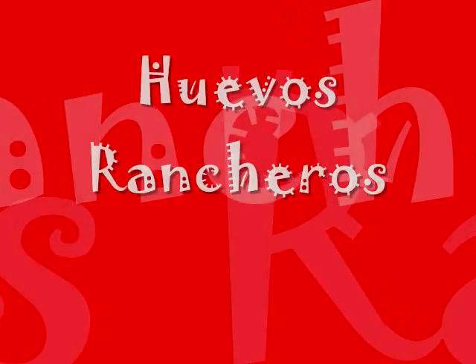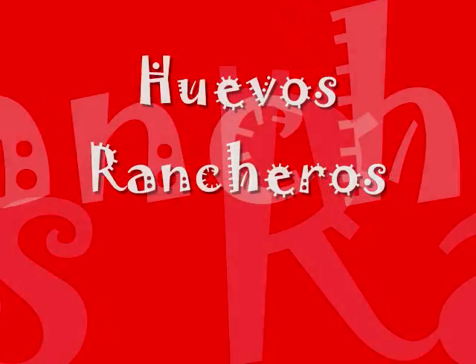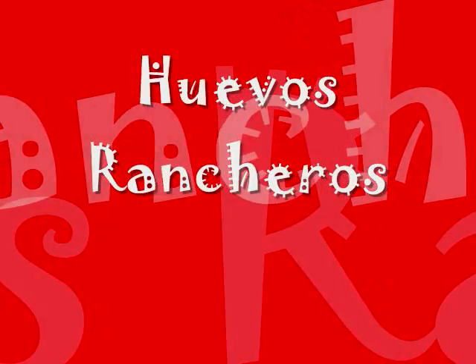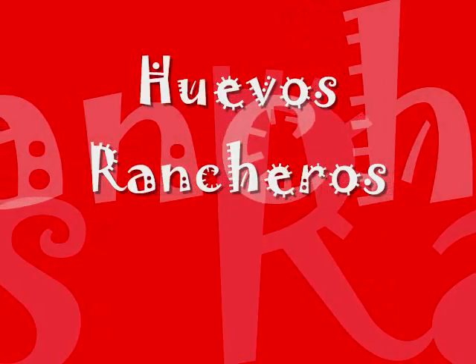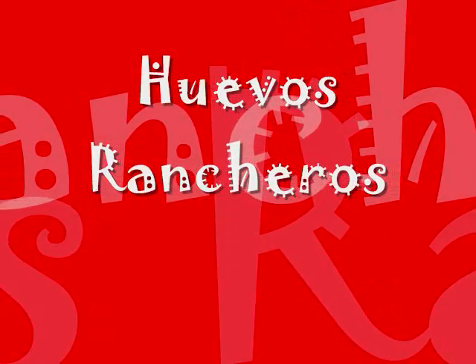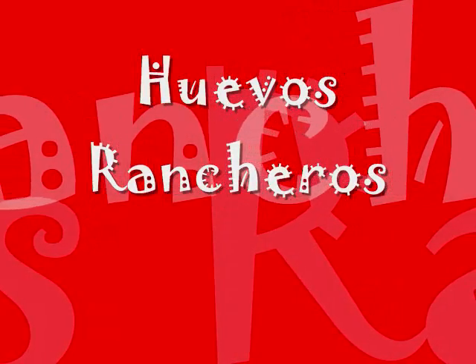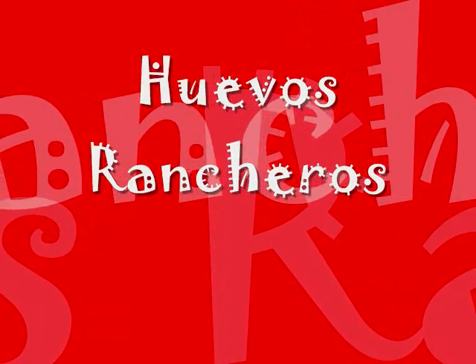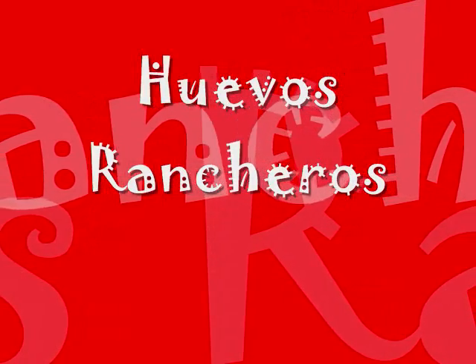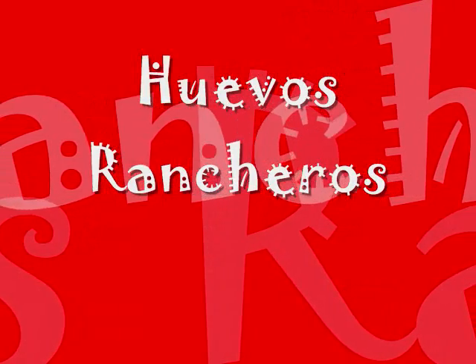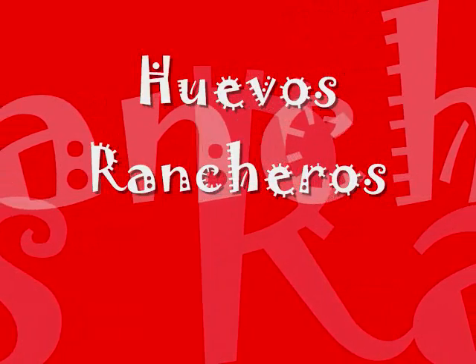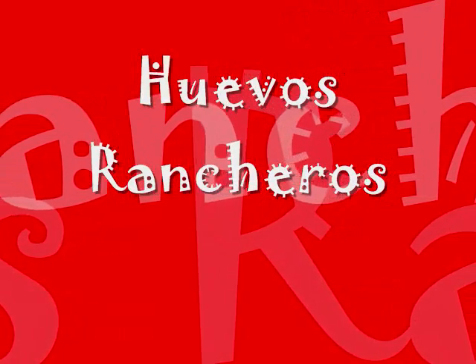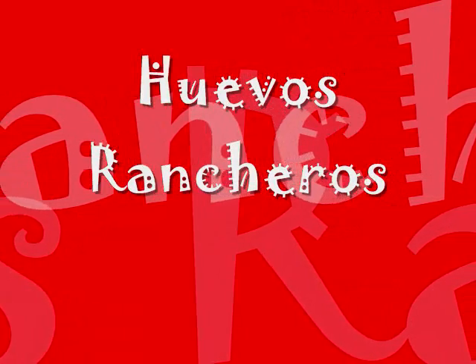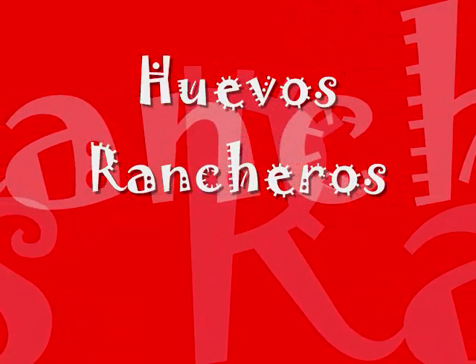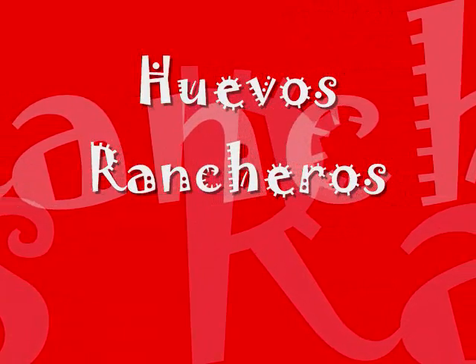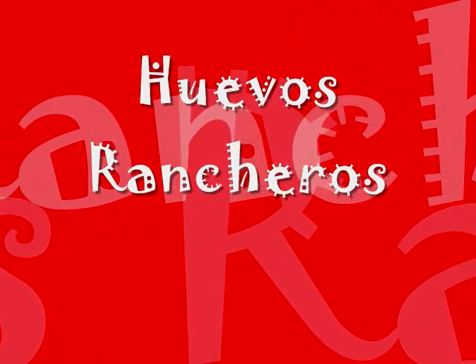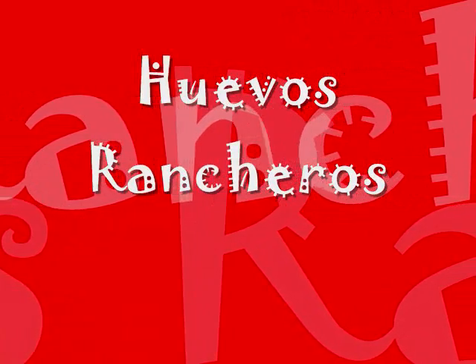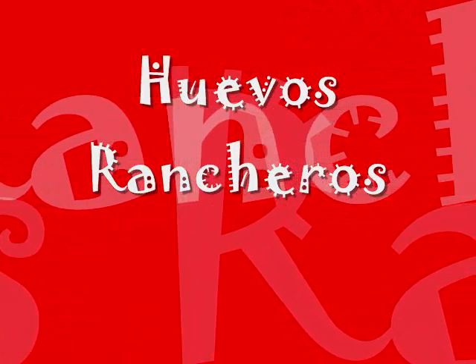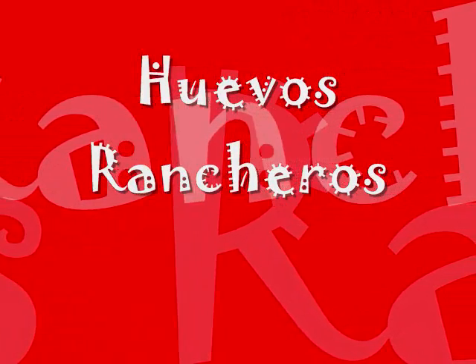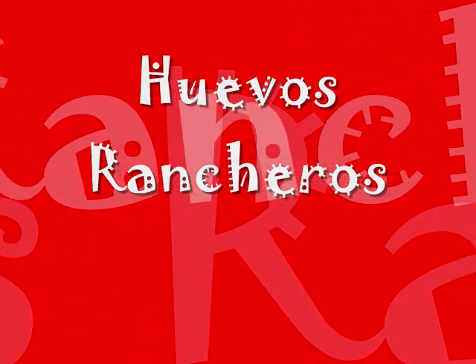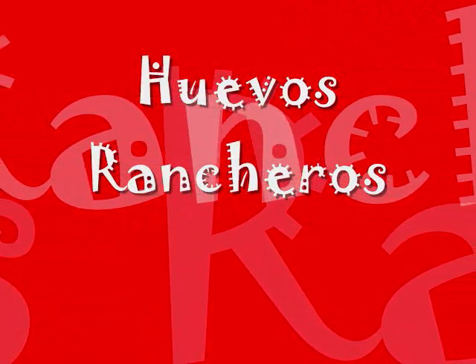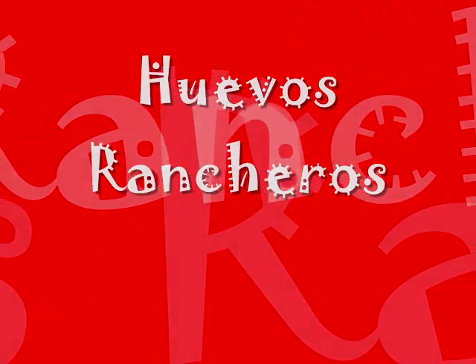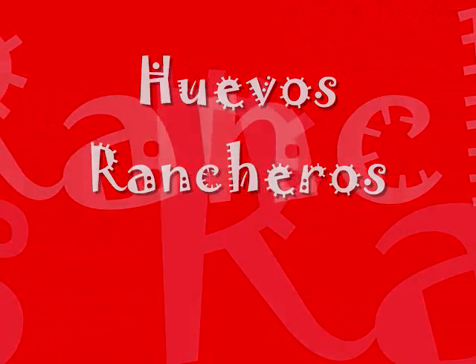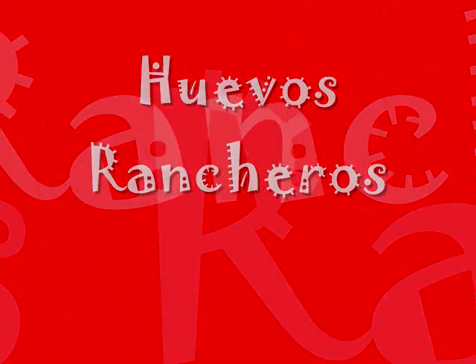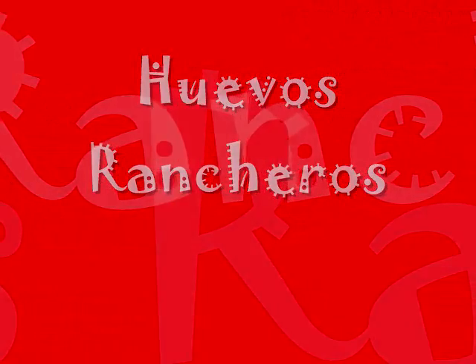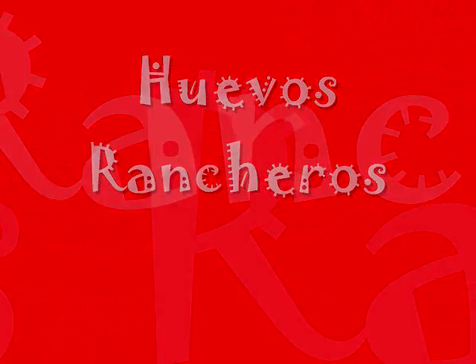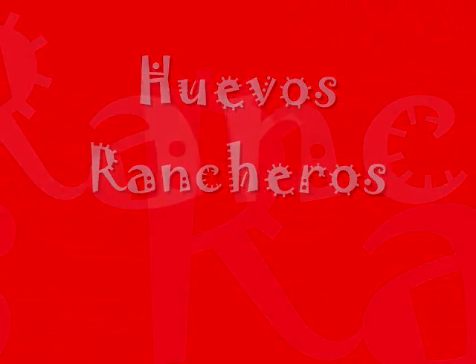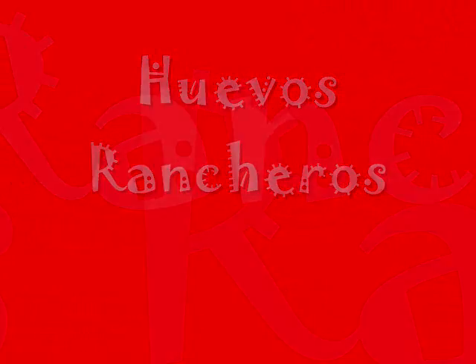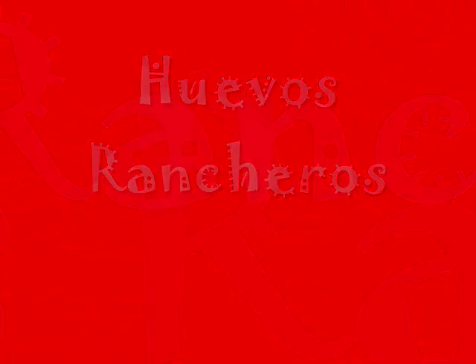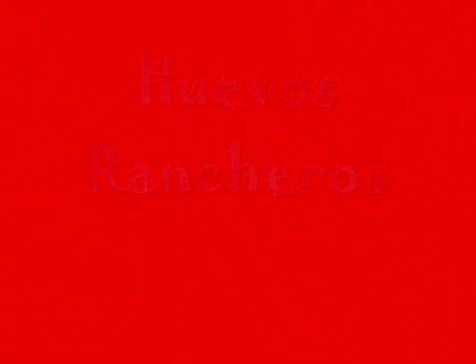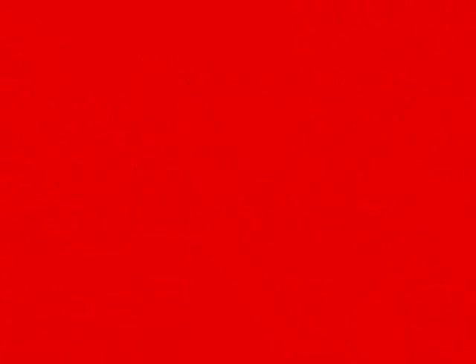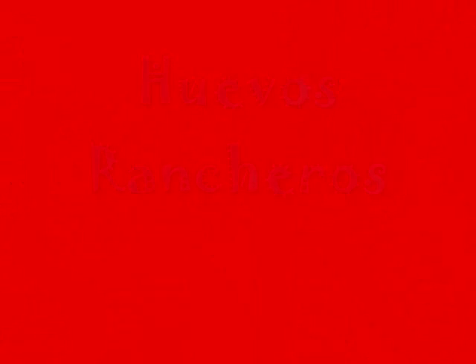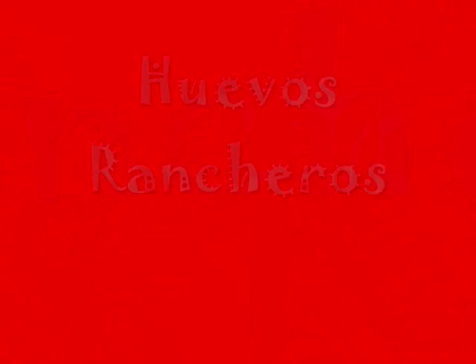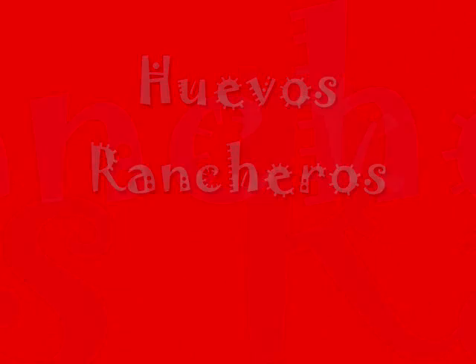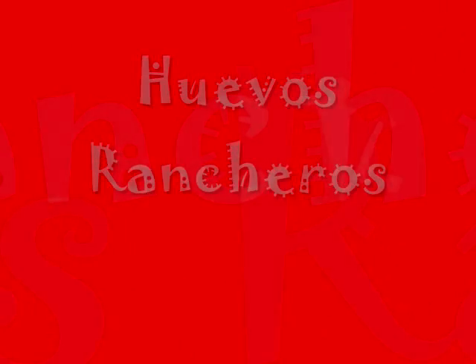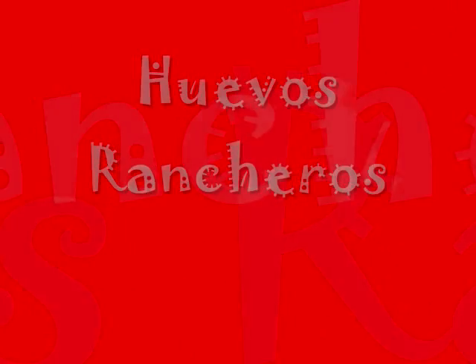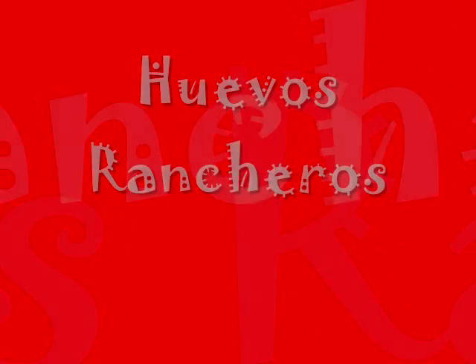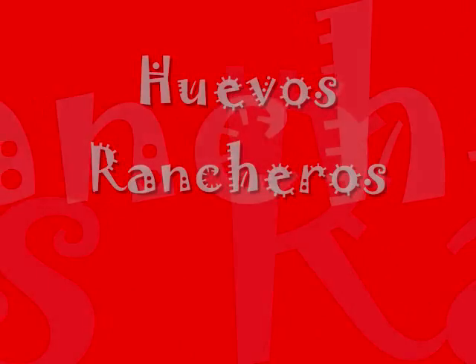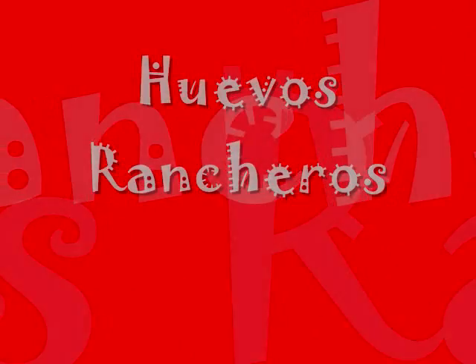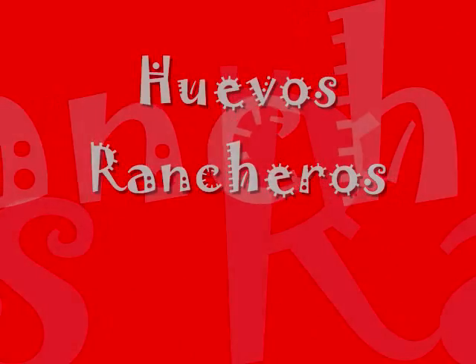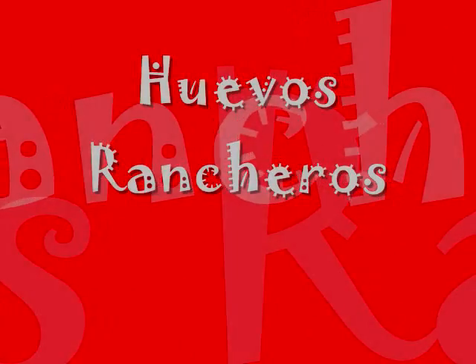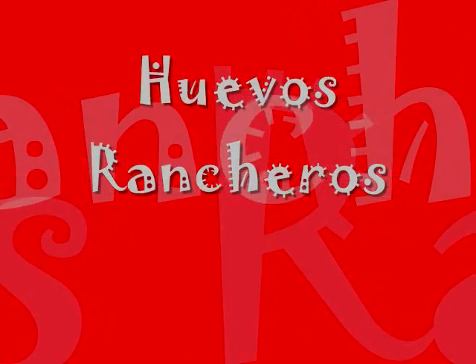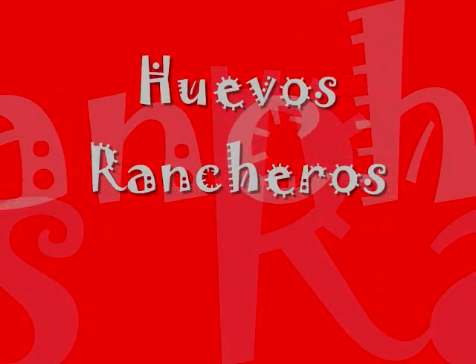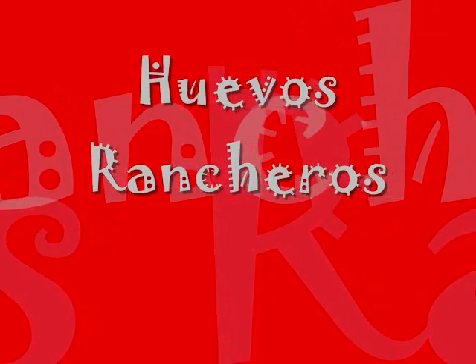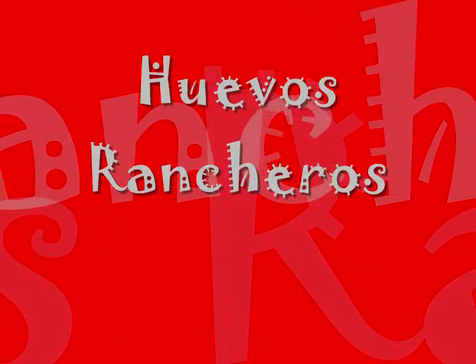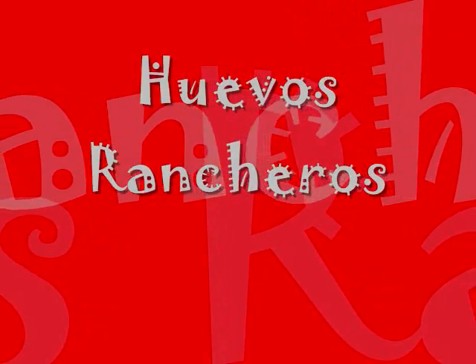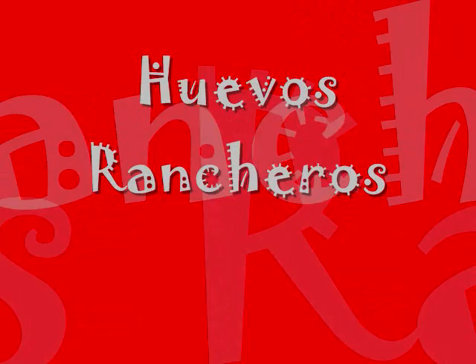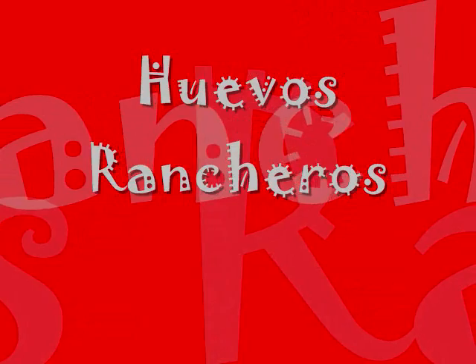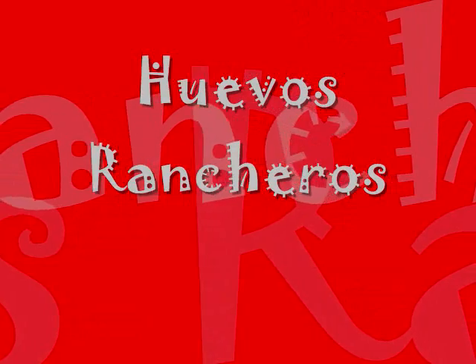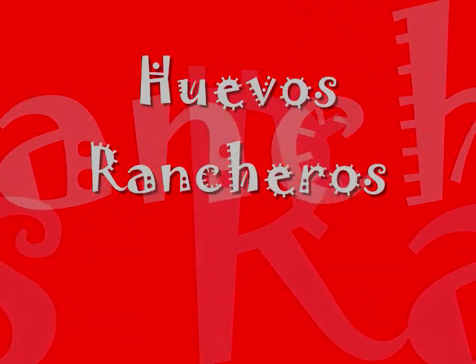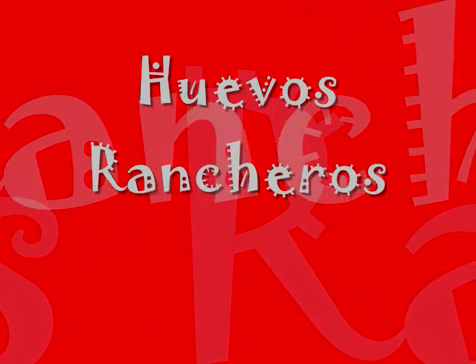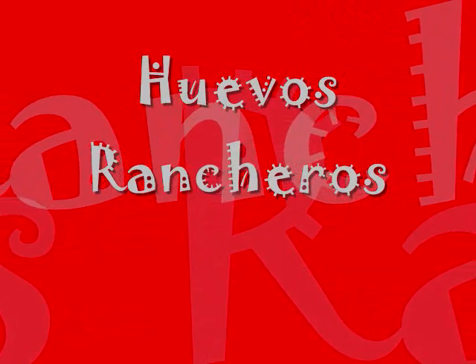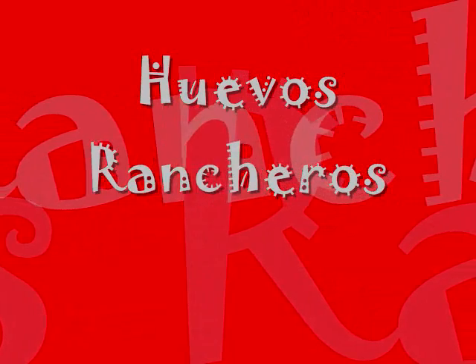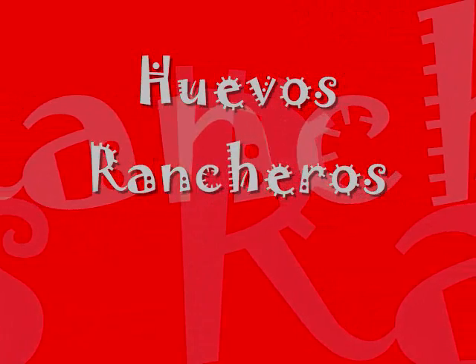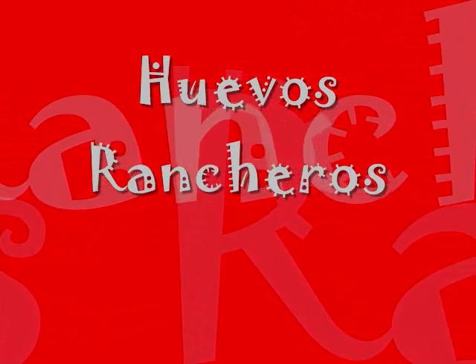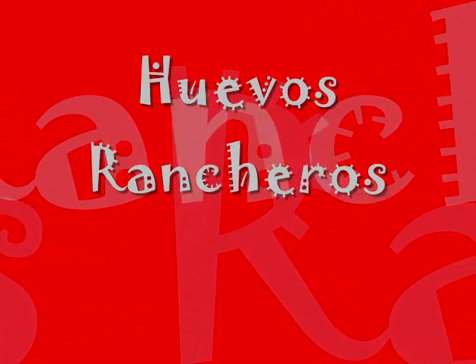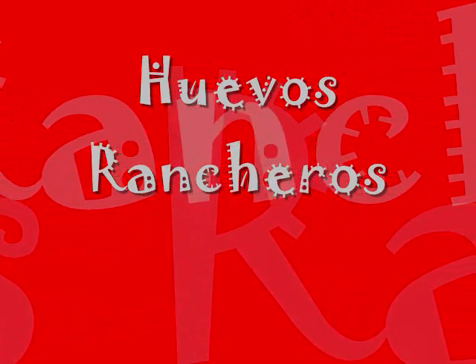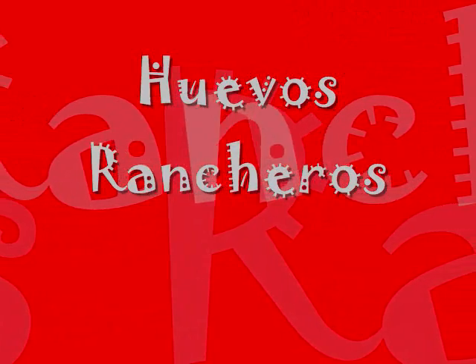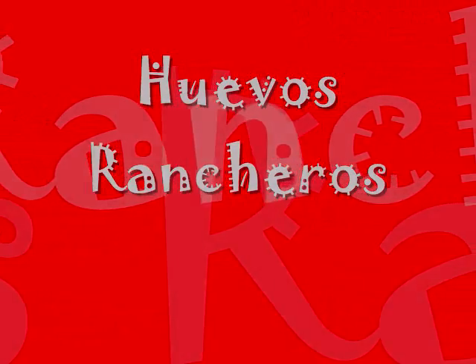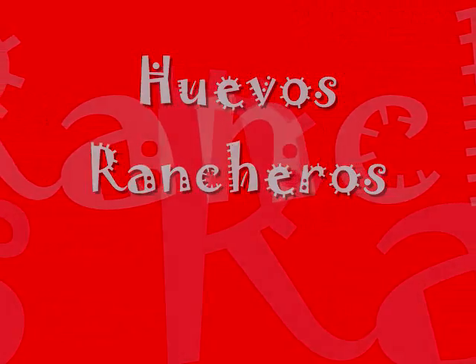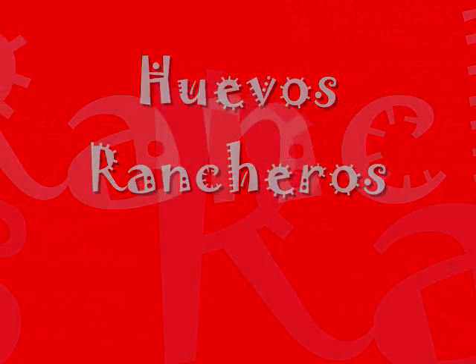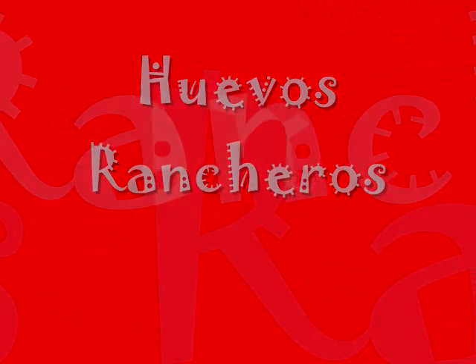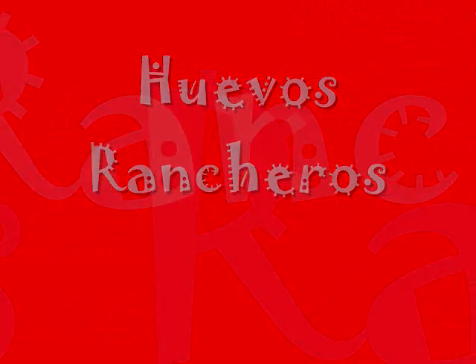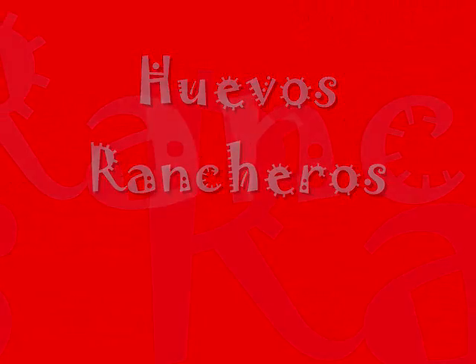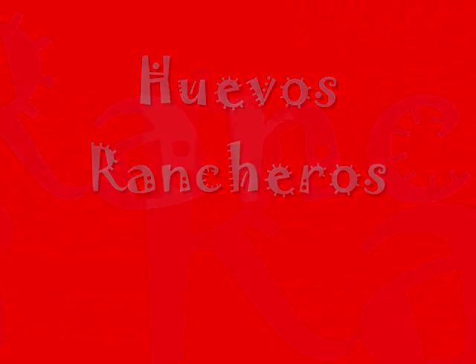Uno, dos, tres, cuatro, cinco, seis, siete, ocho.